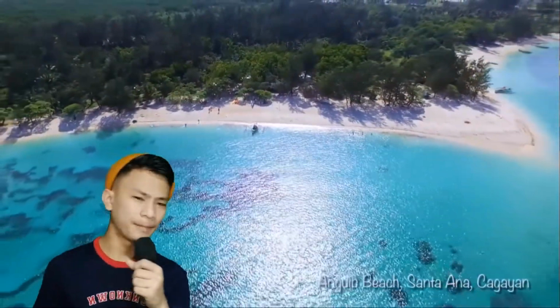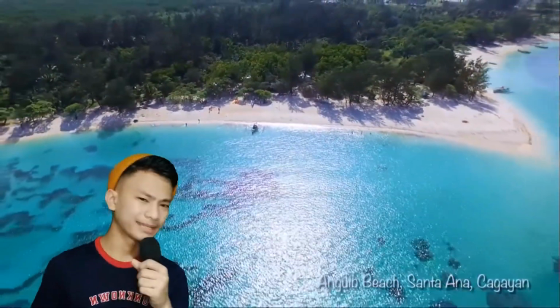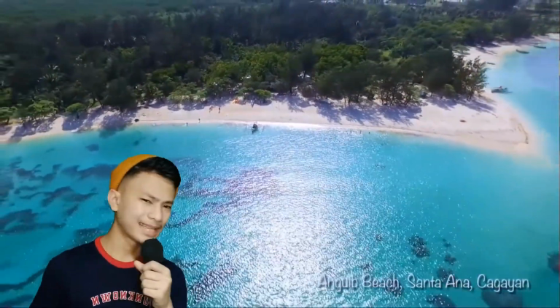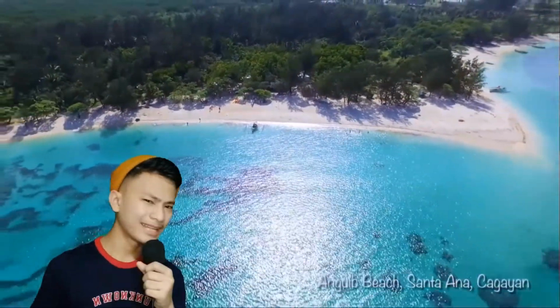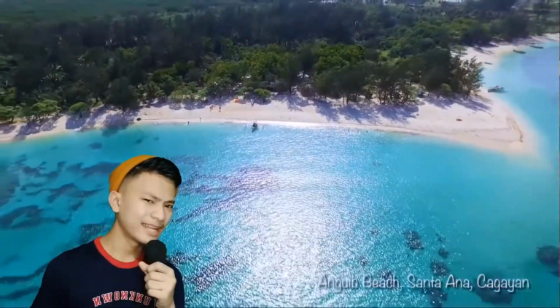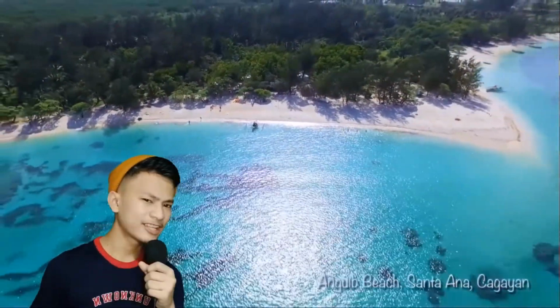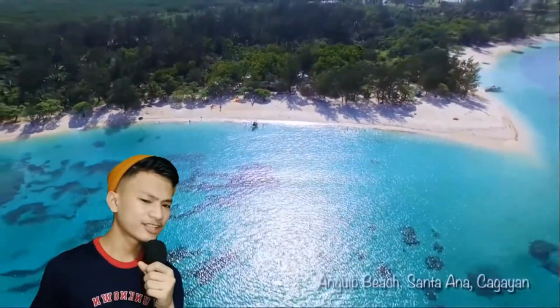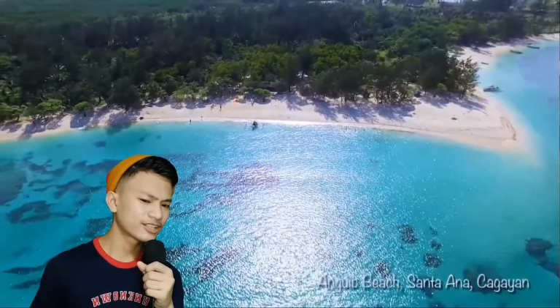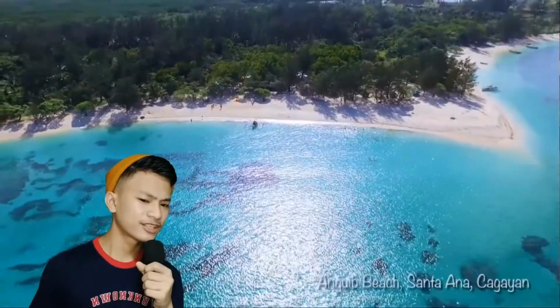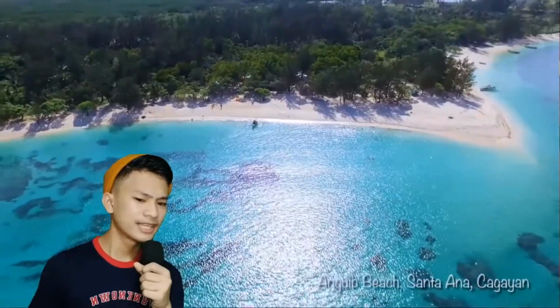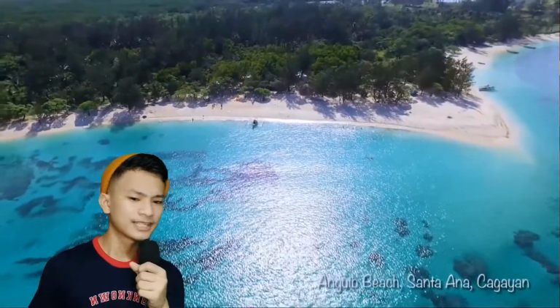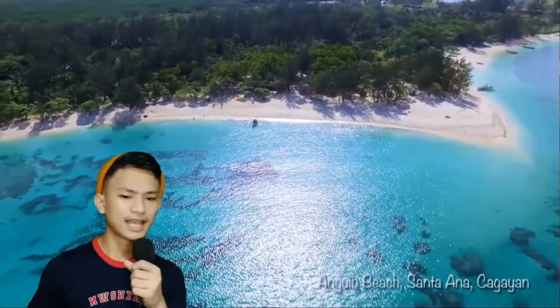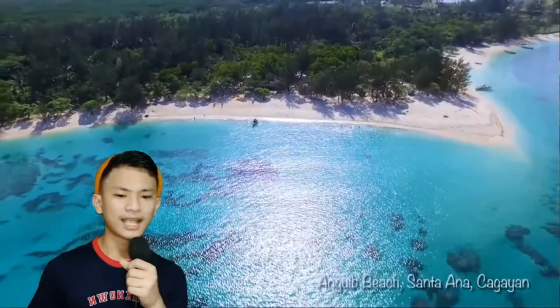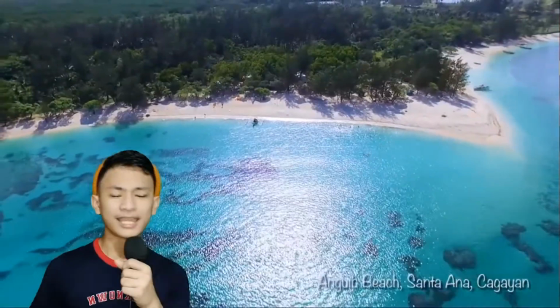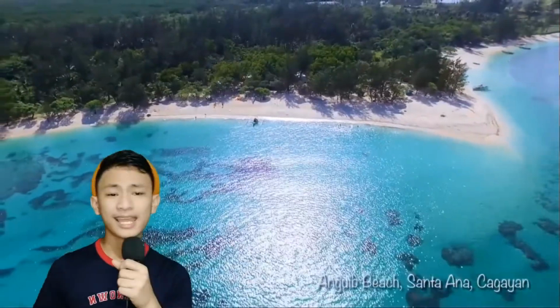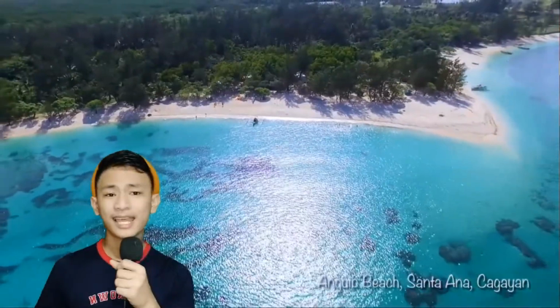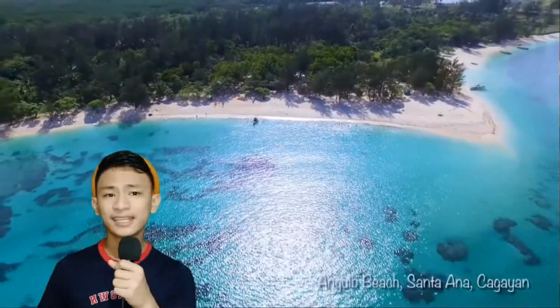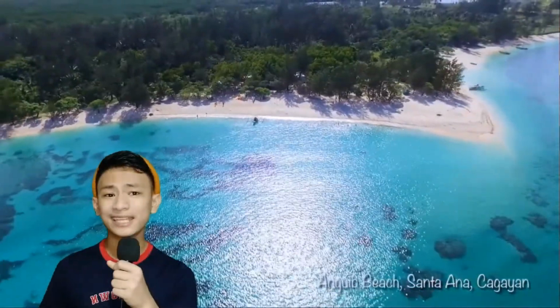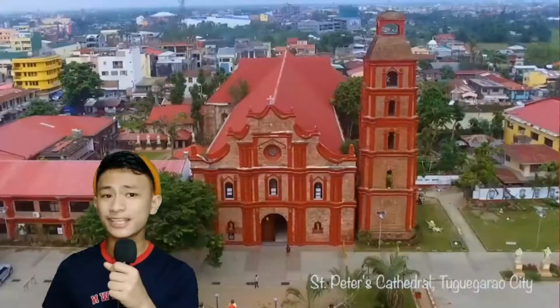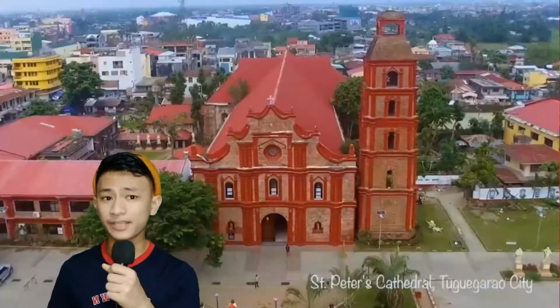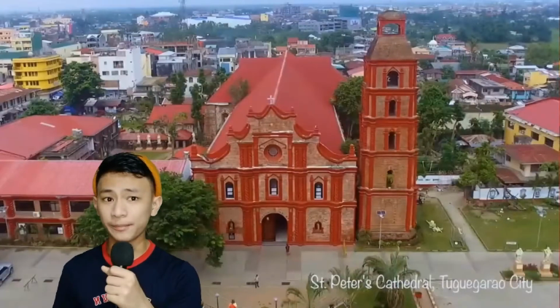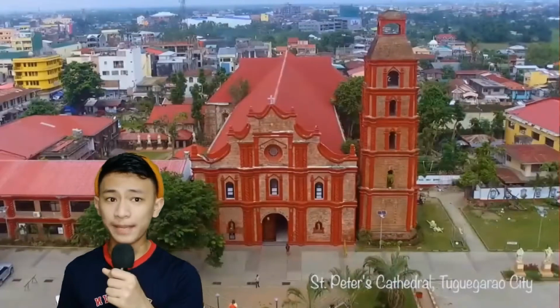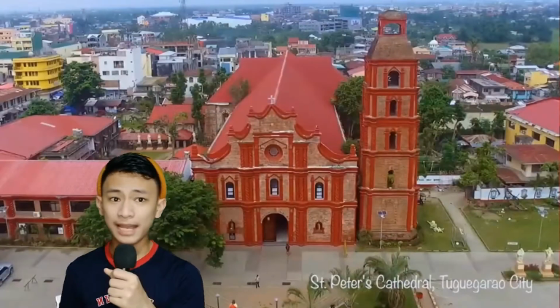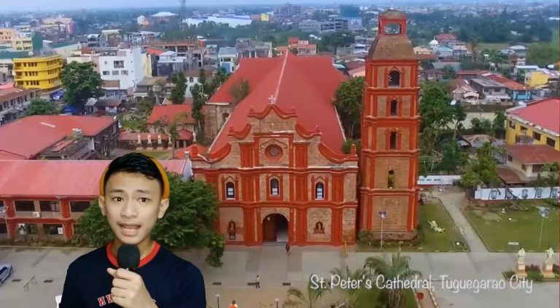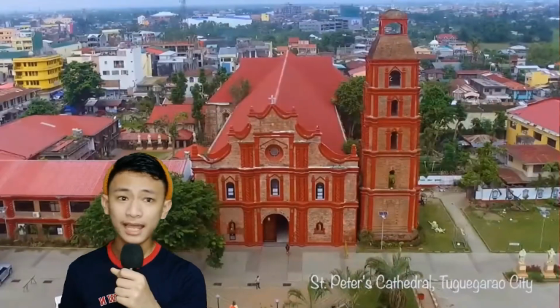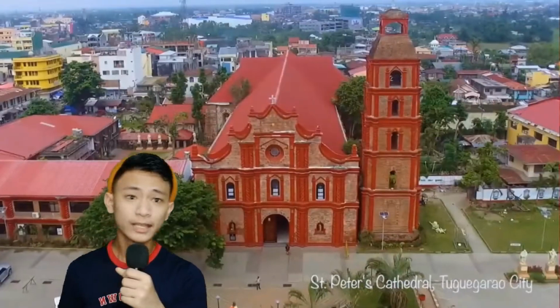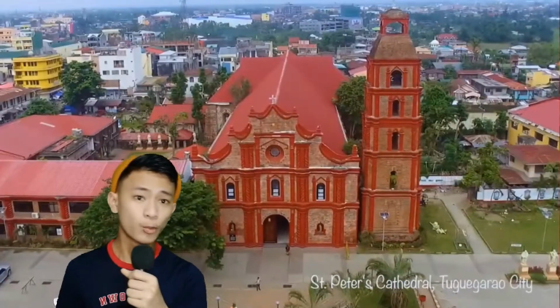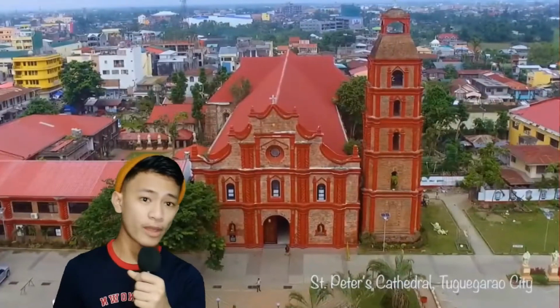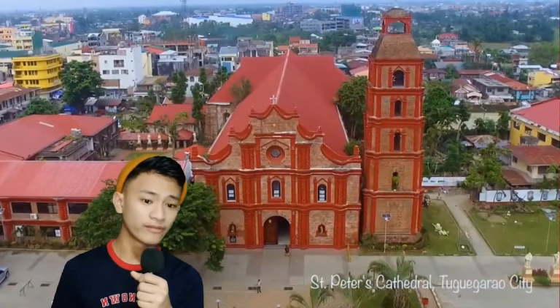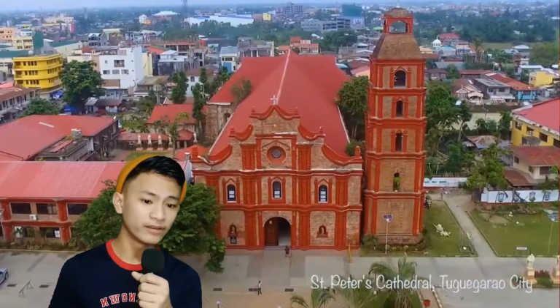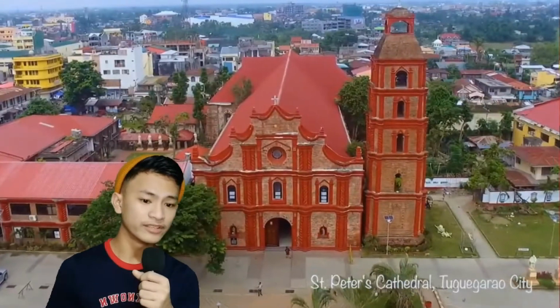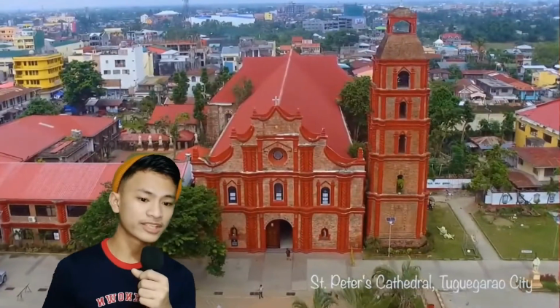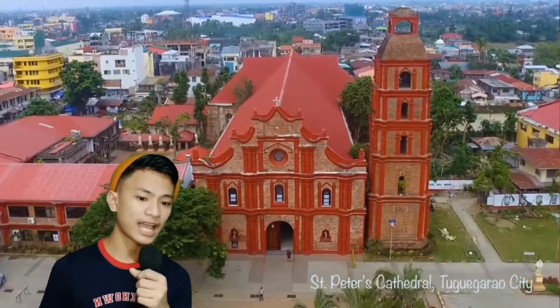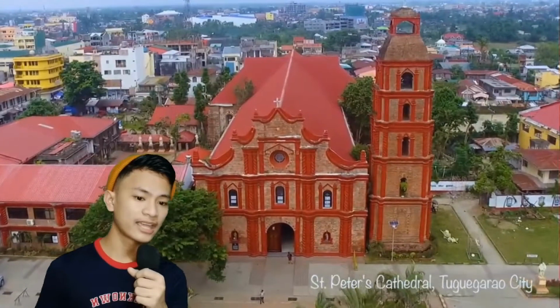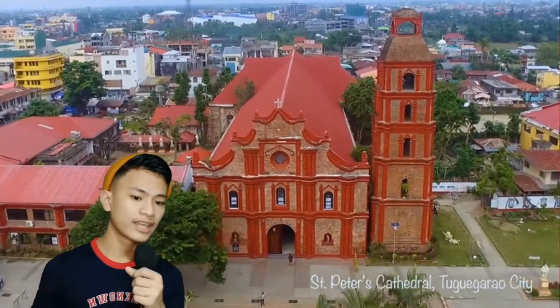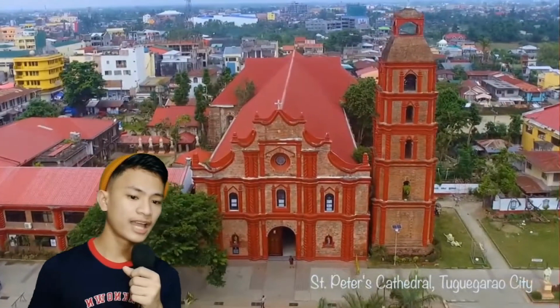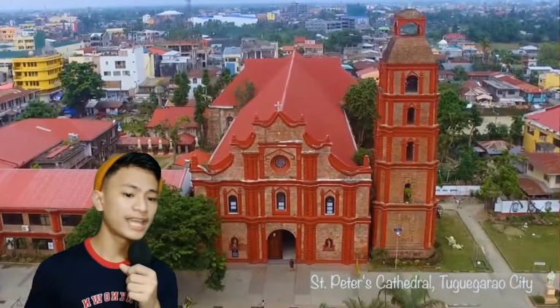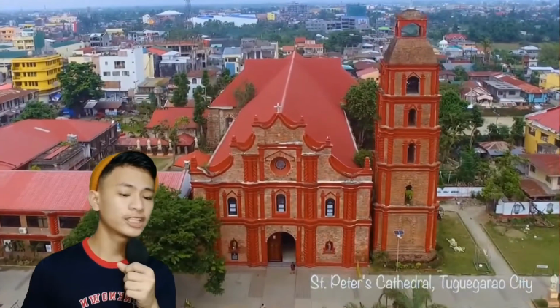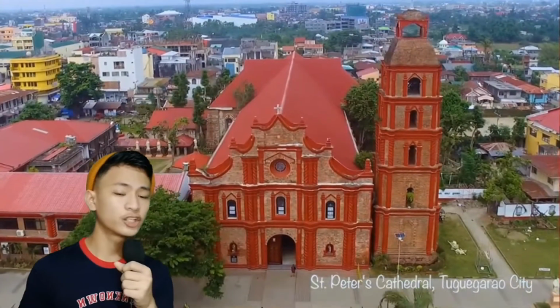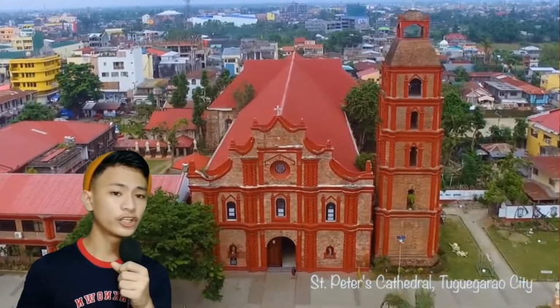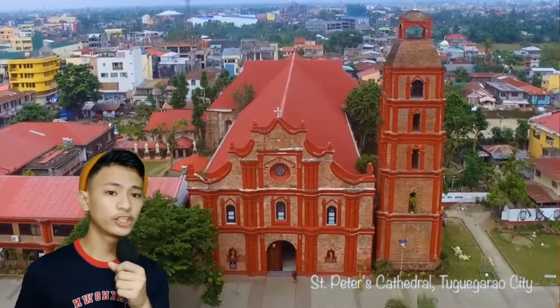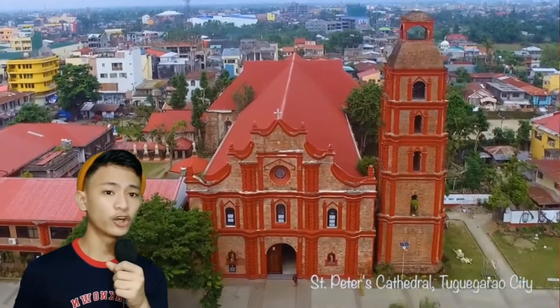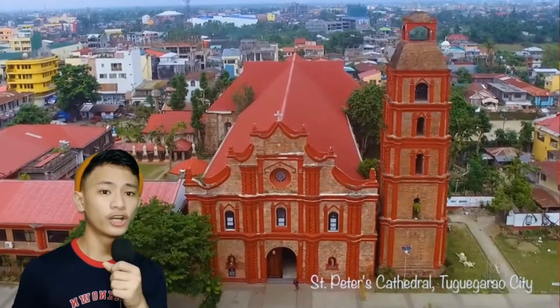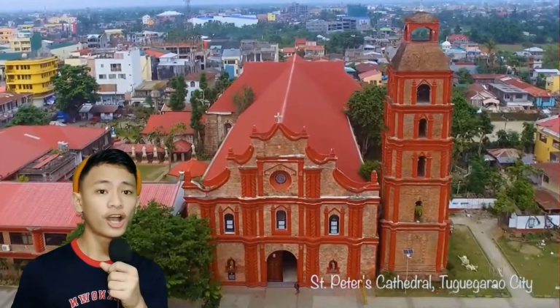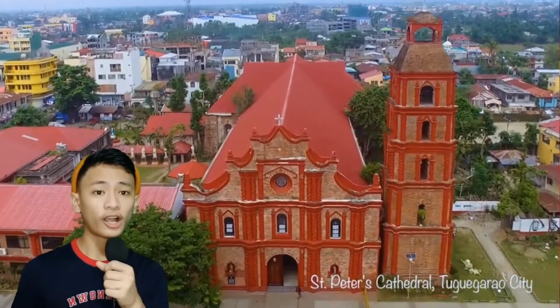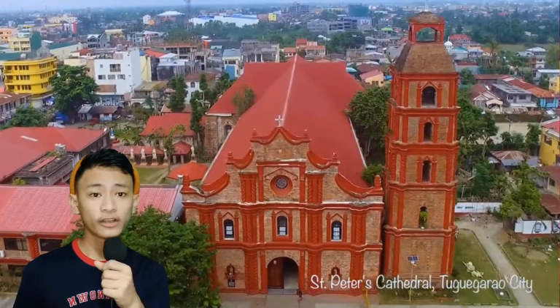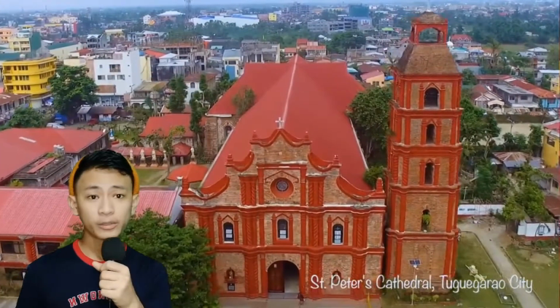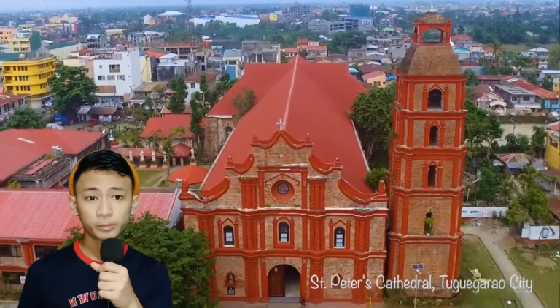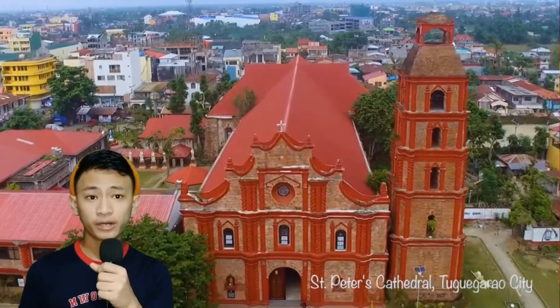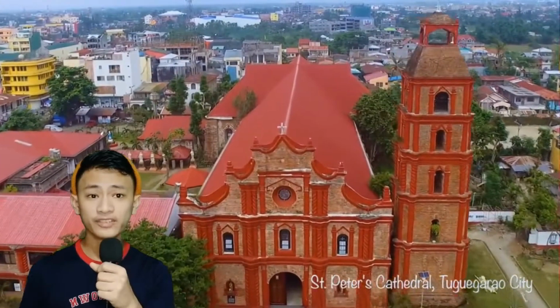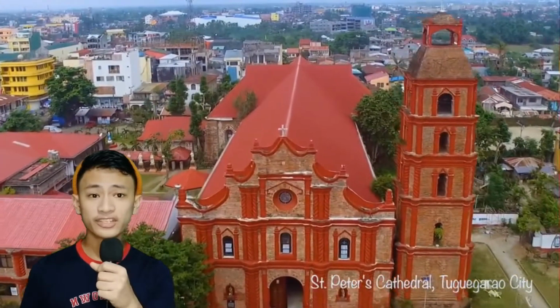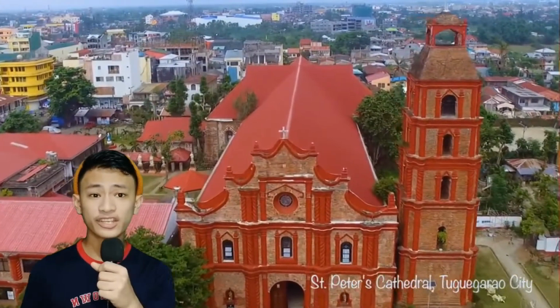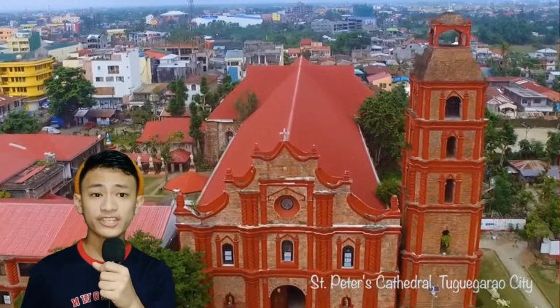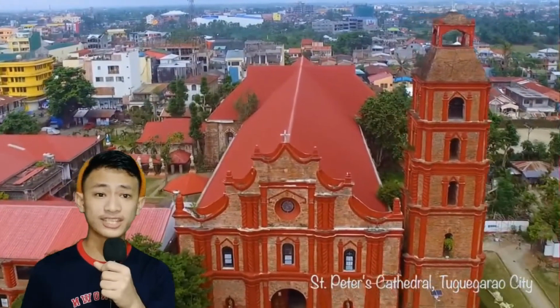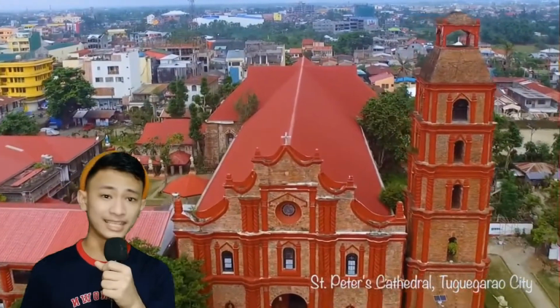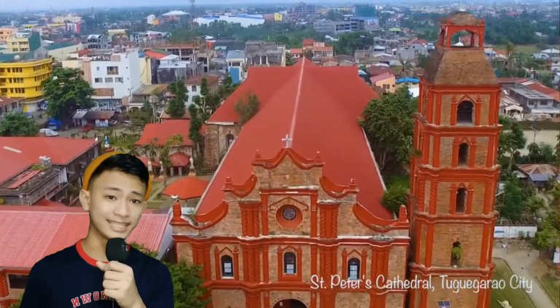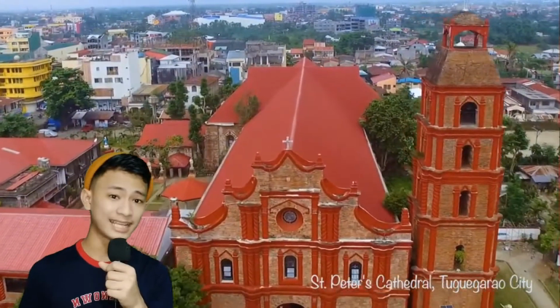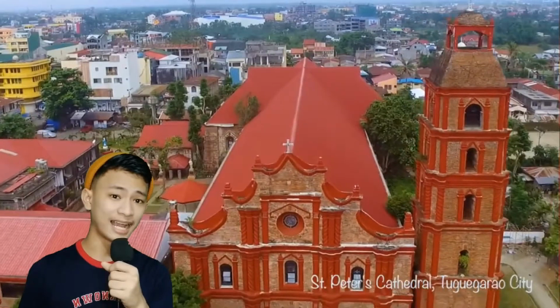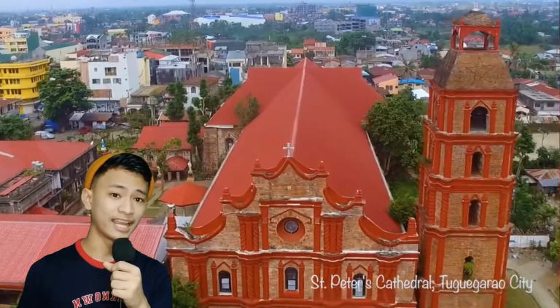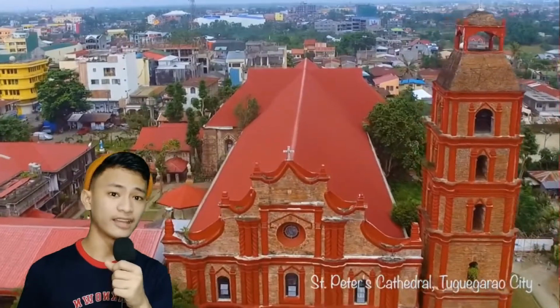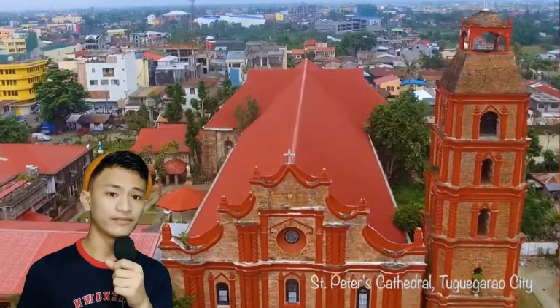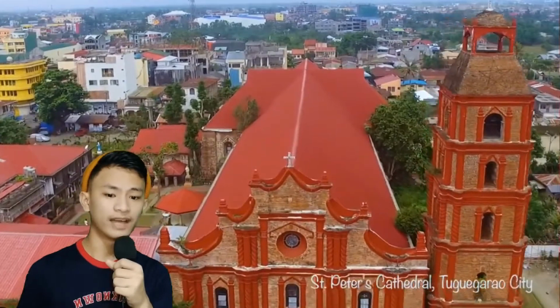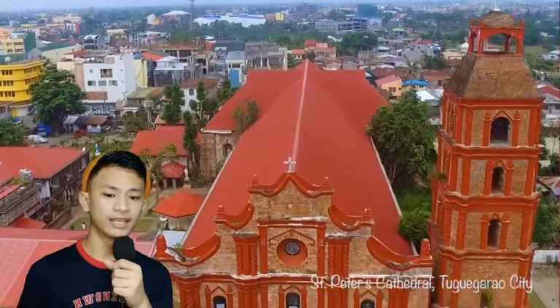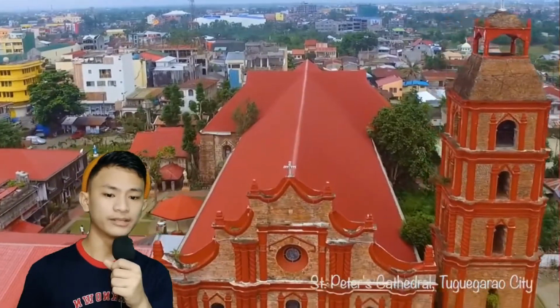Batanes, Cagayan, Isabela, Nueva Vizcaya, and Quirino are the provinces in Cagayan Valley.